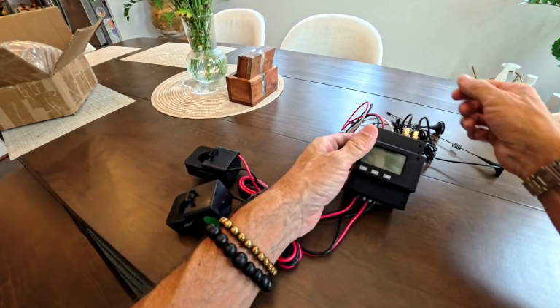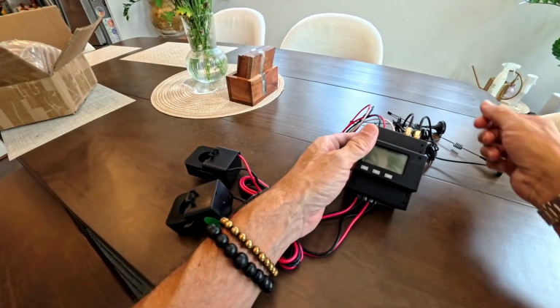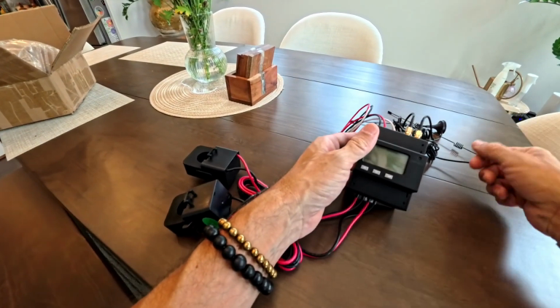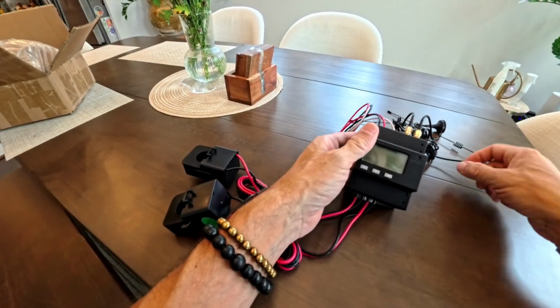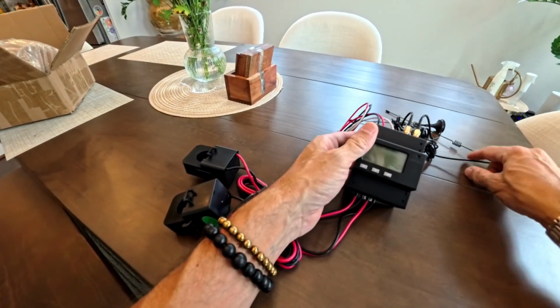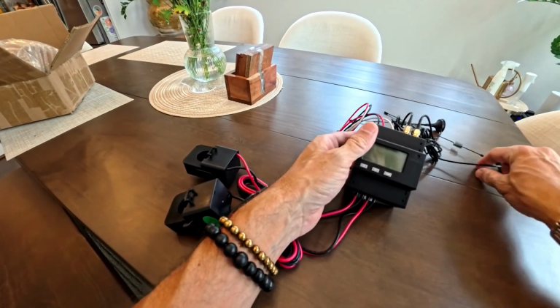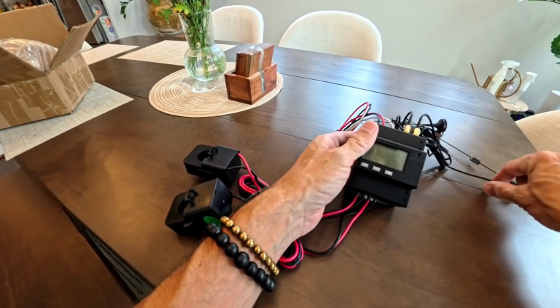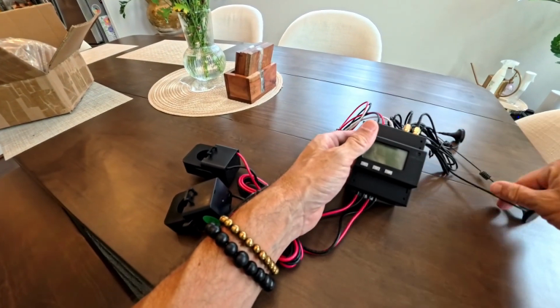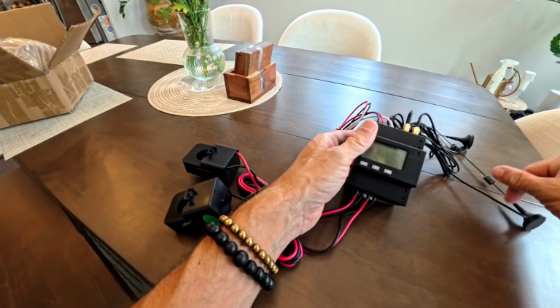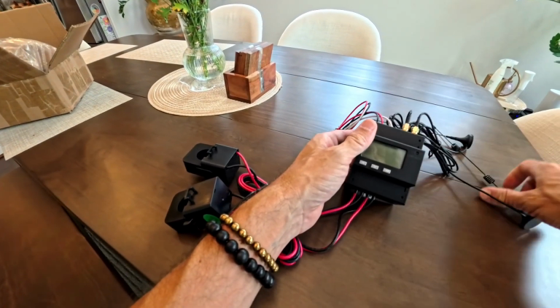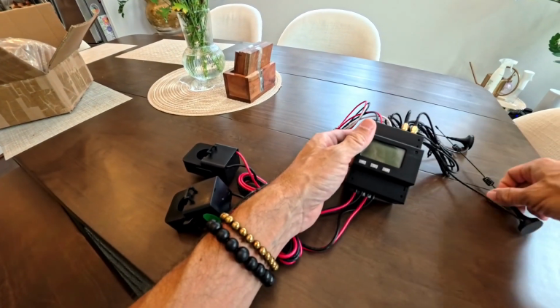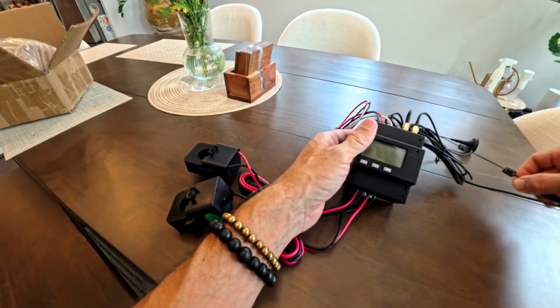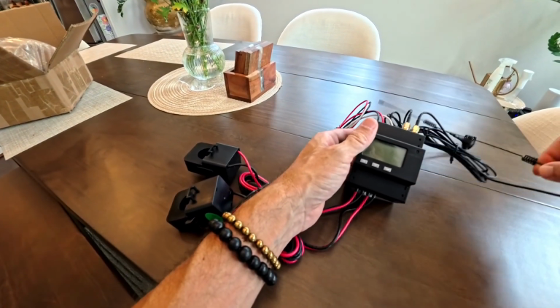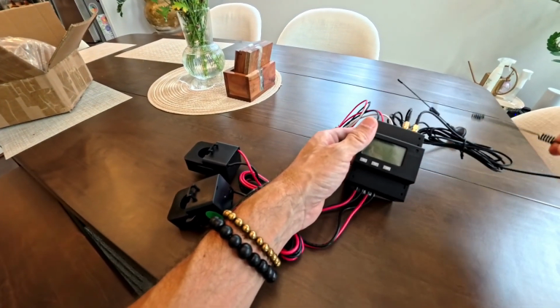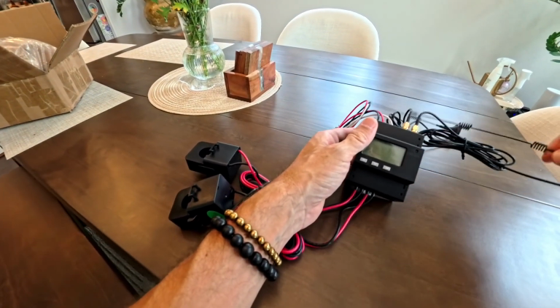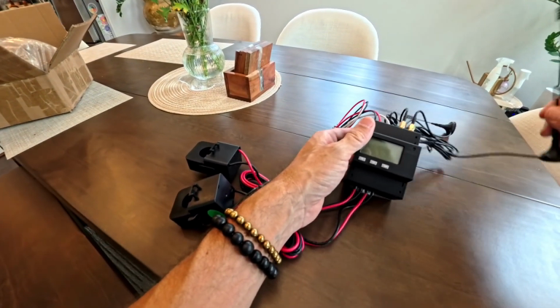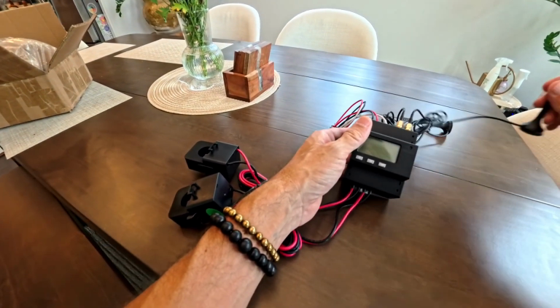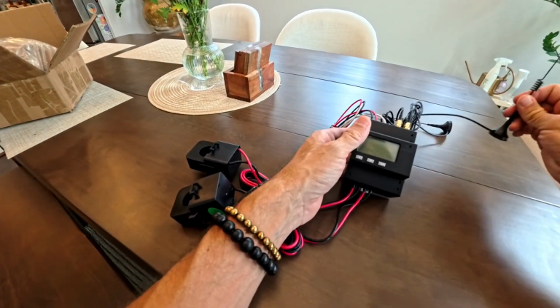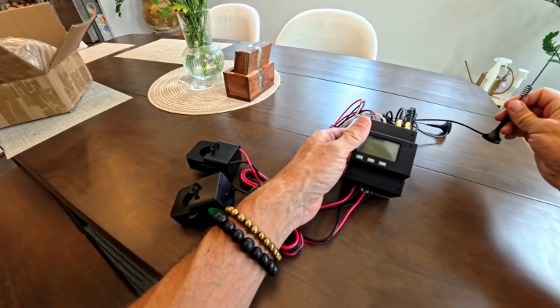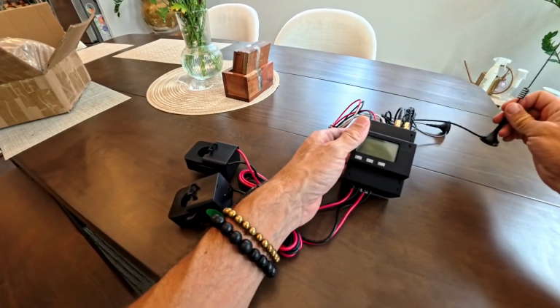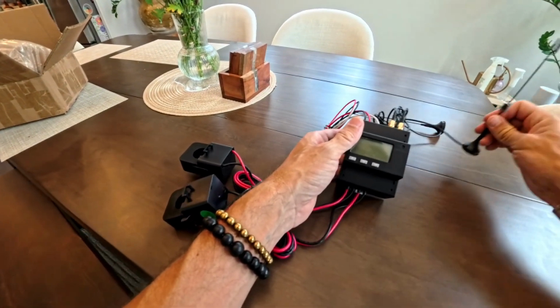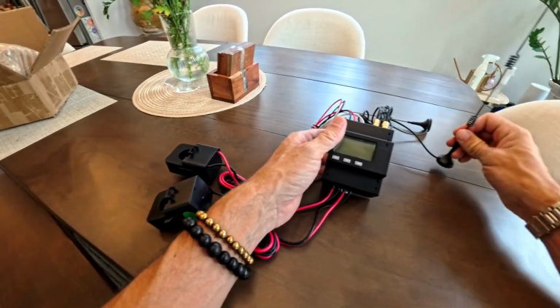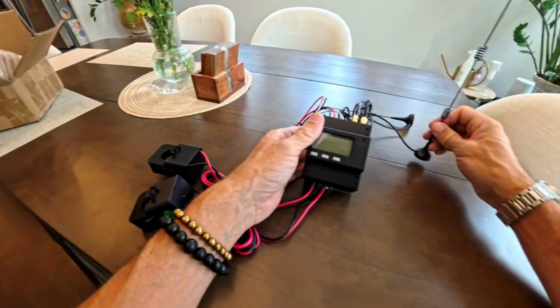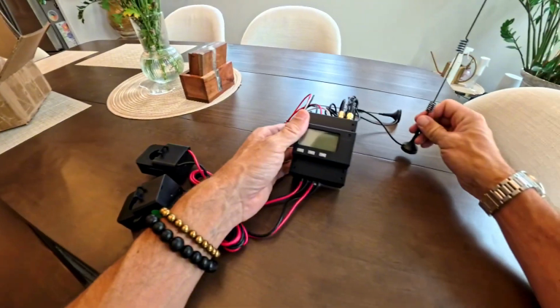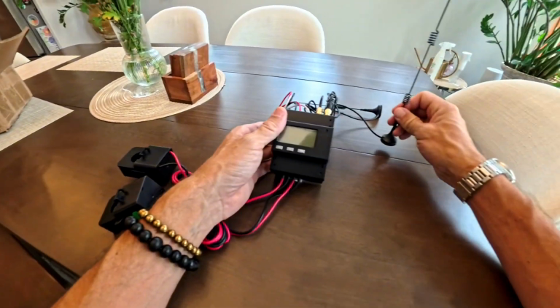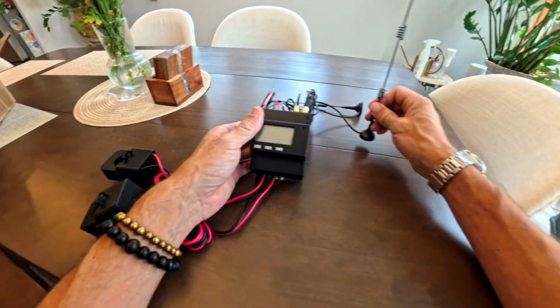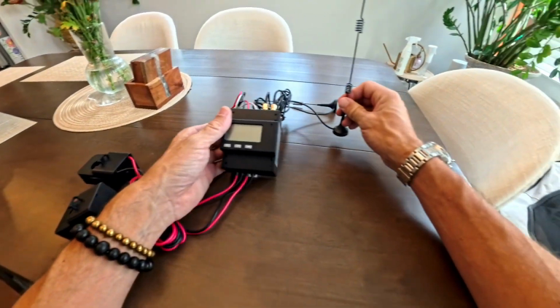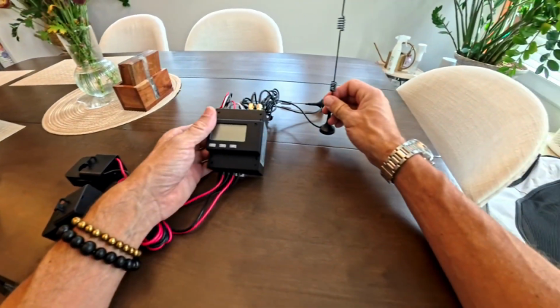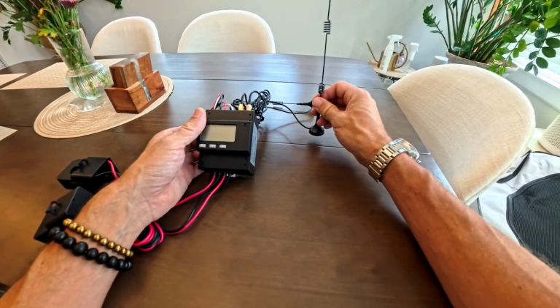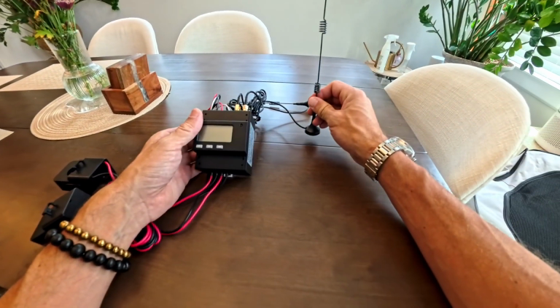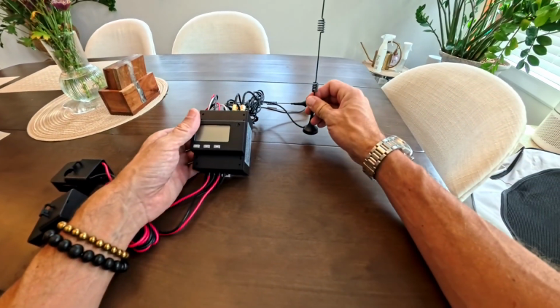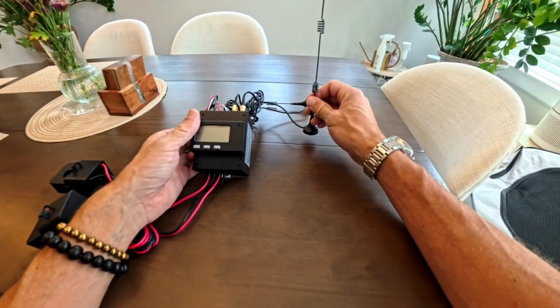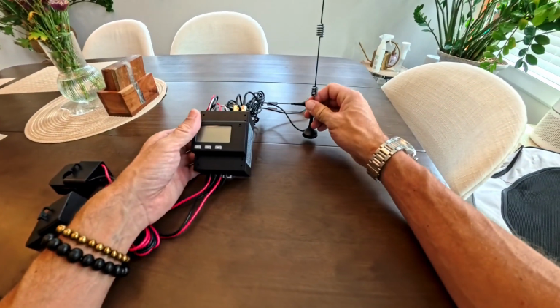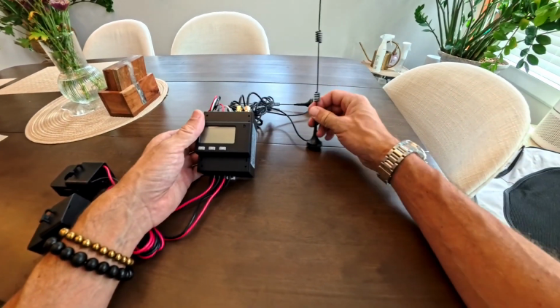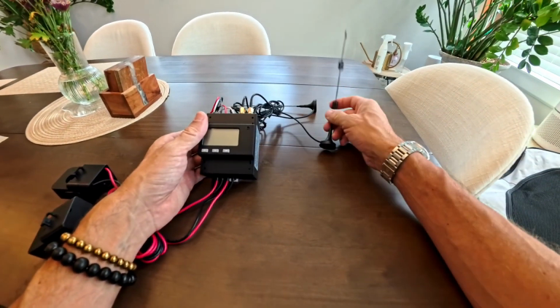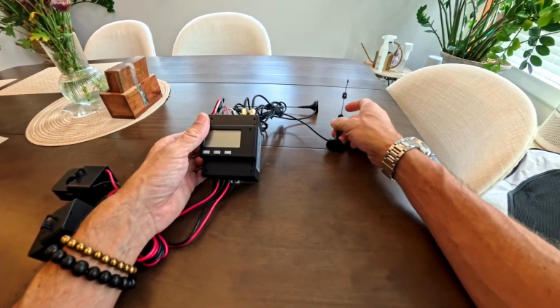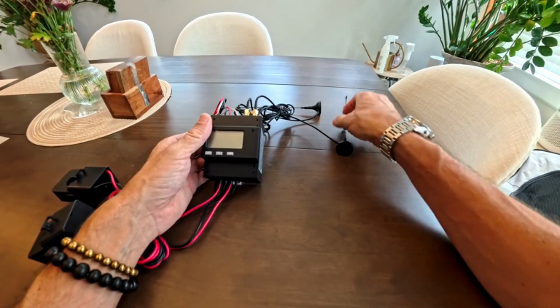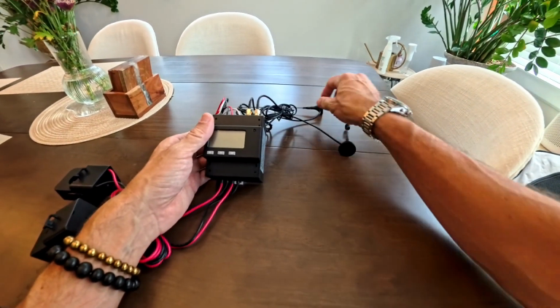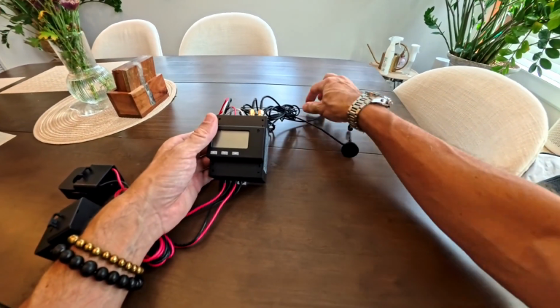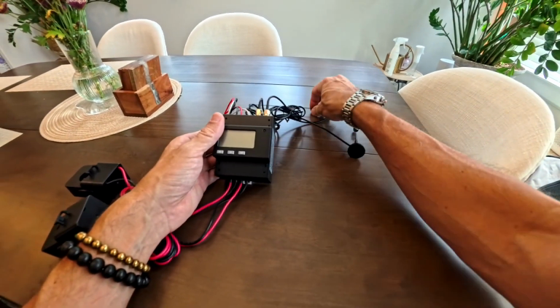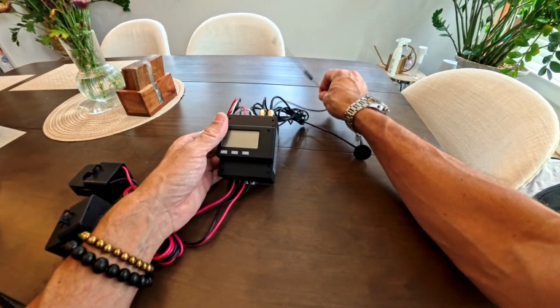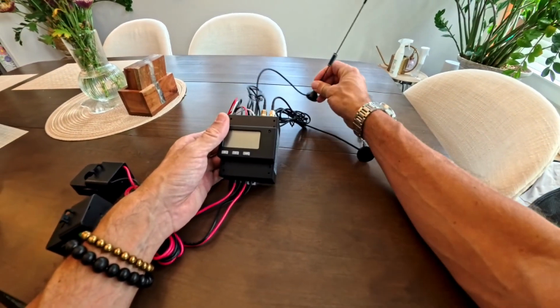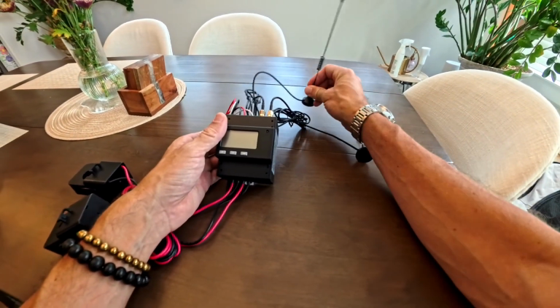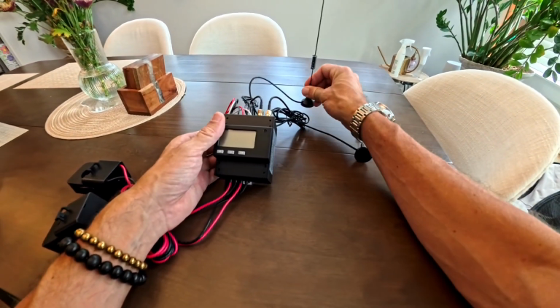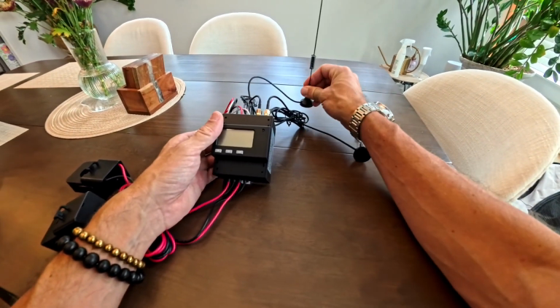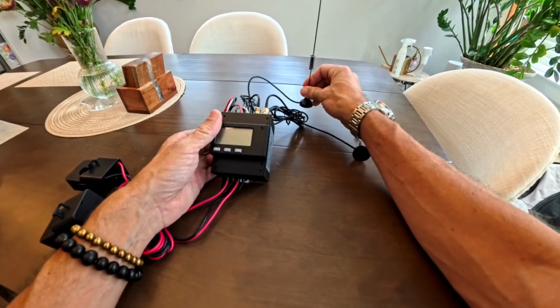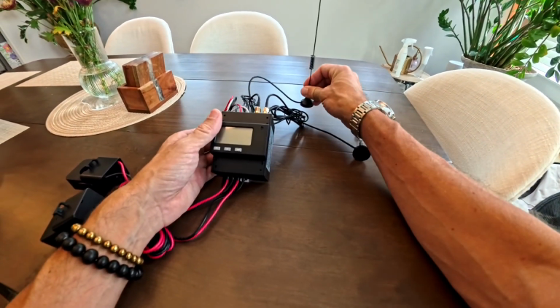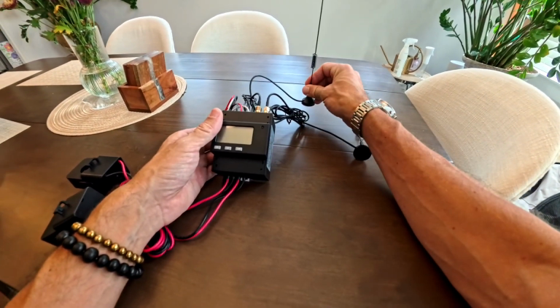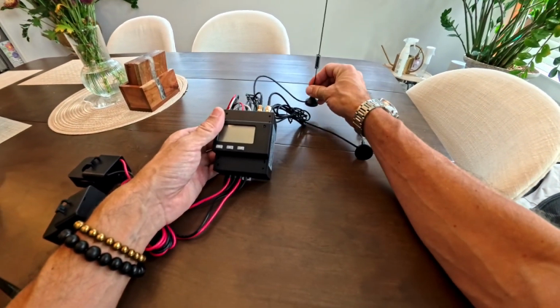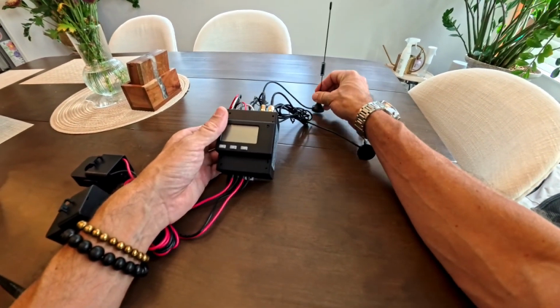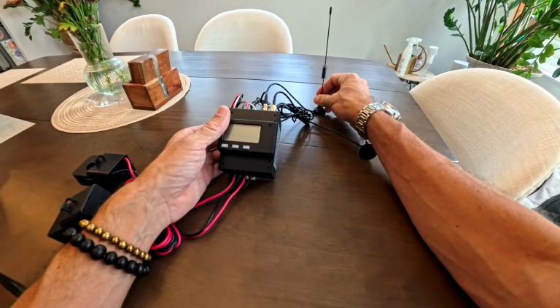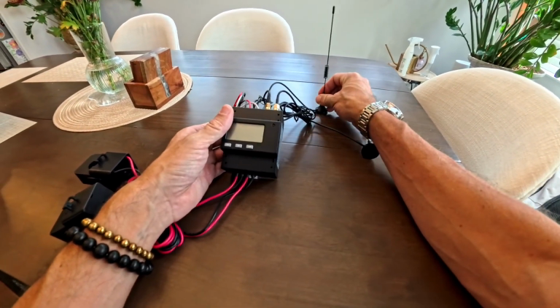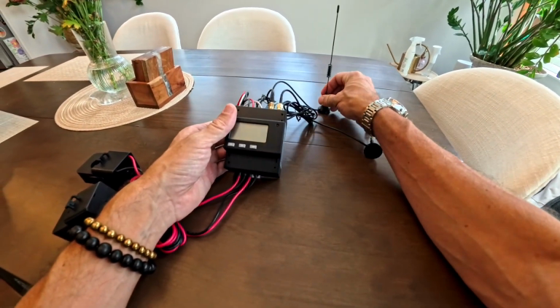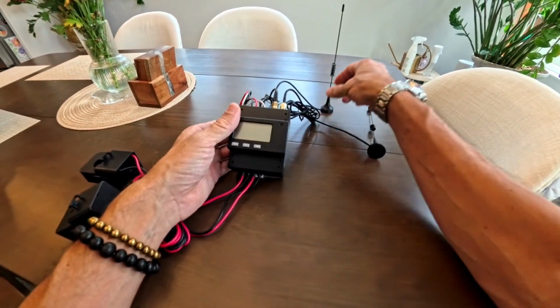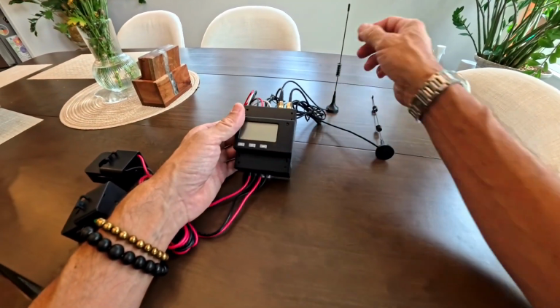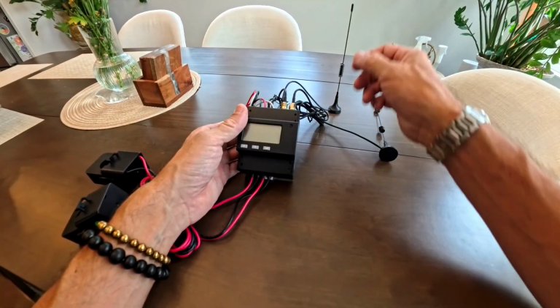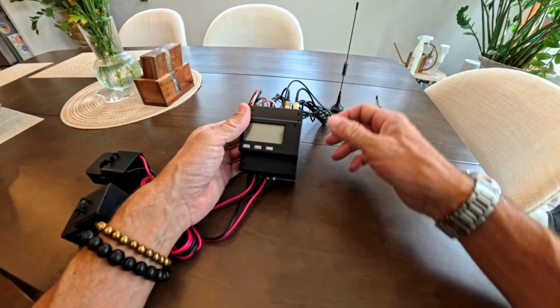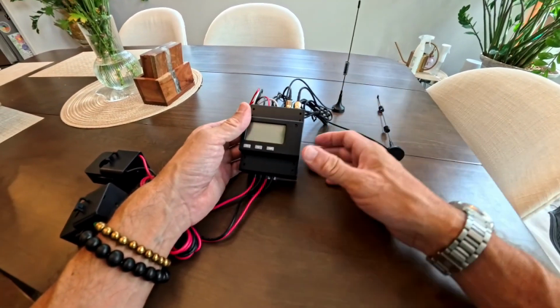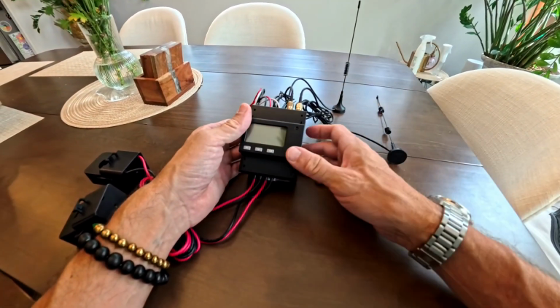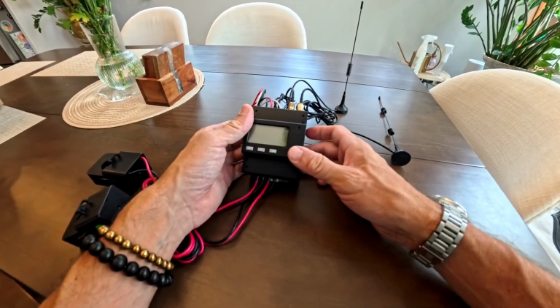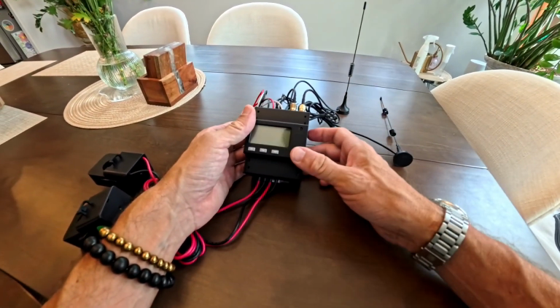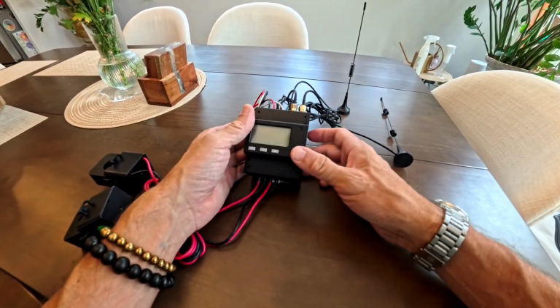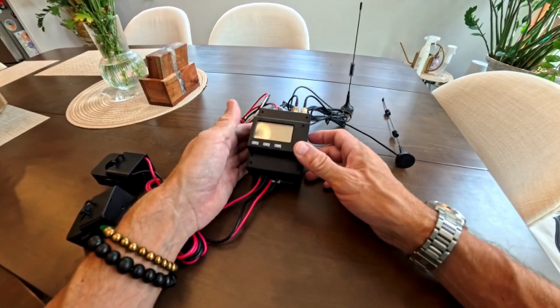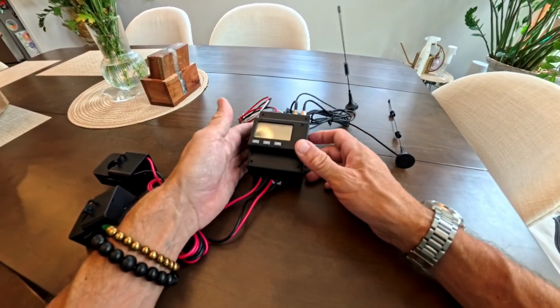It comes with two antennas. Screw the Wi-Fi antenna with two coils to the right port and the megahertz antenna to the left port.